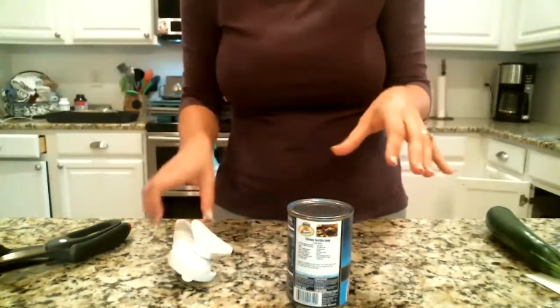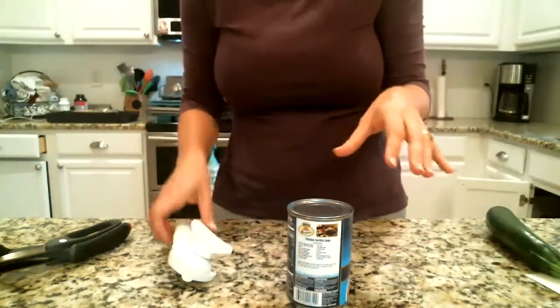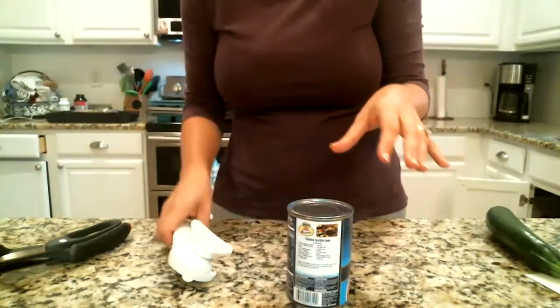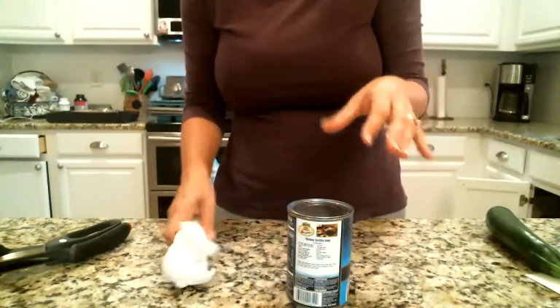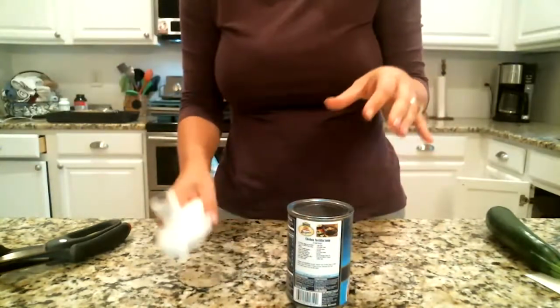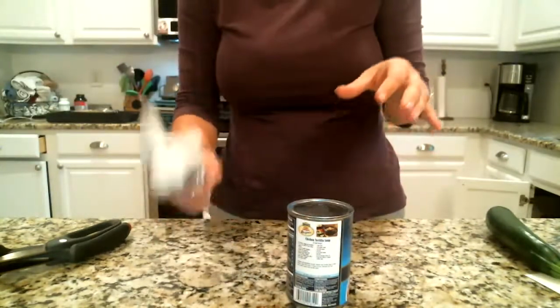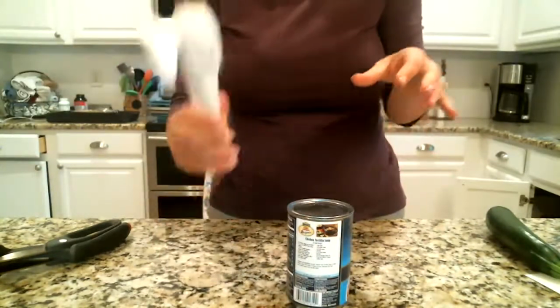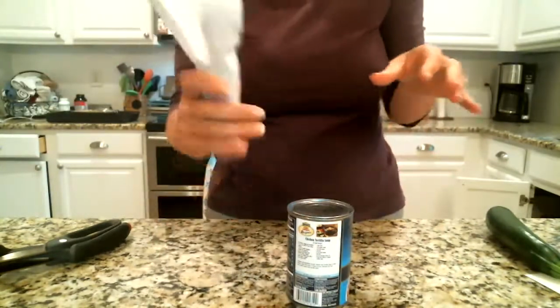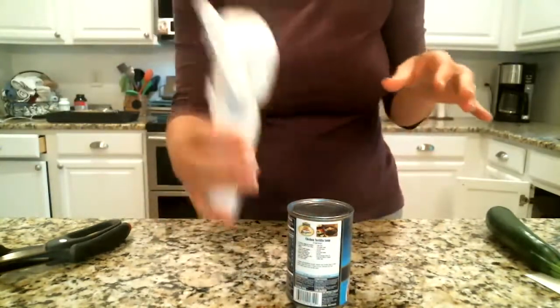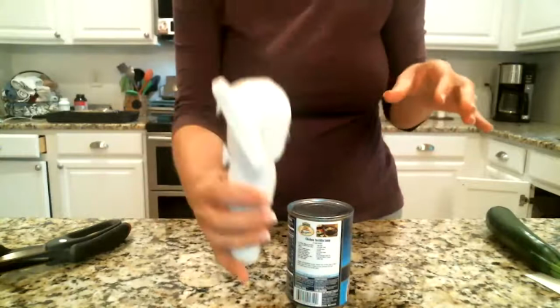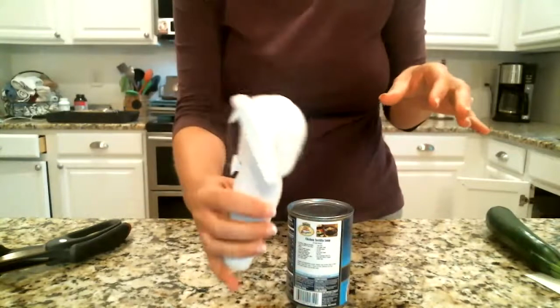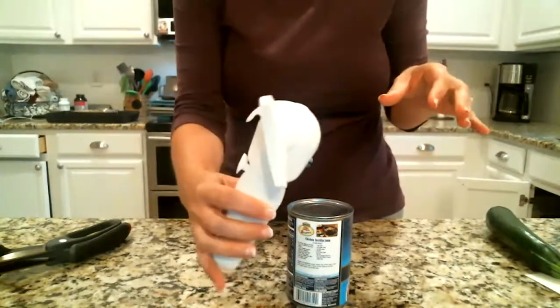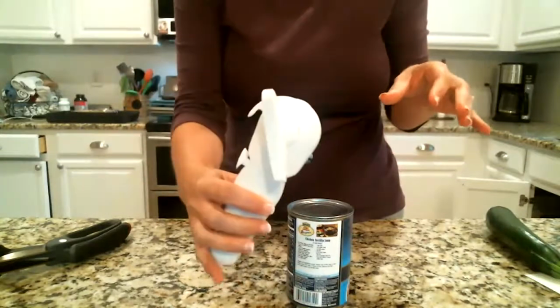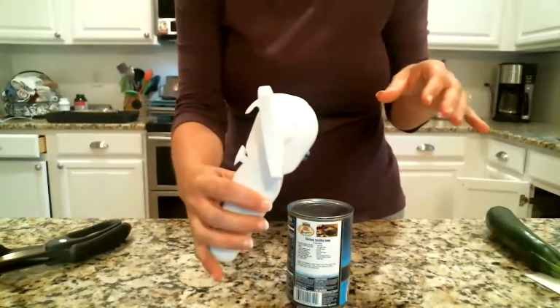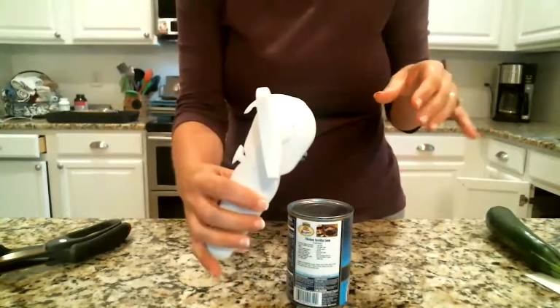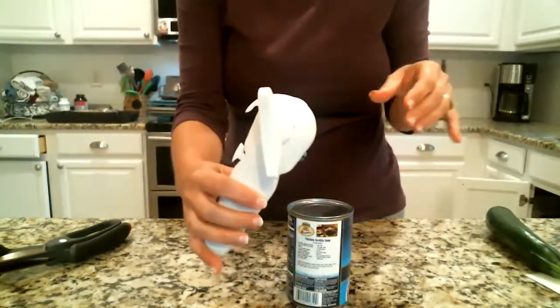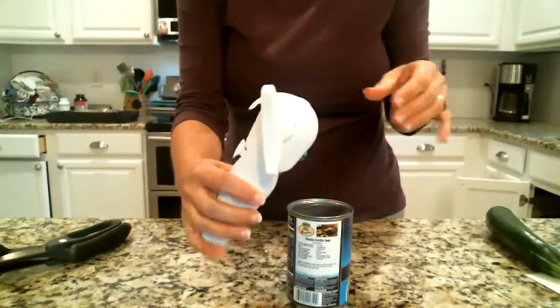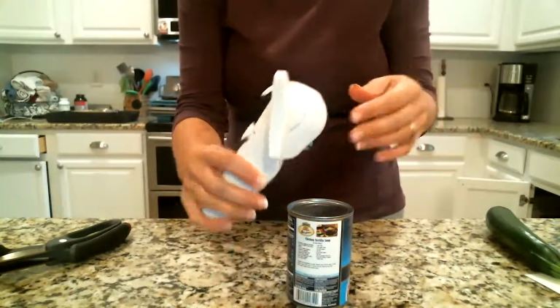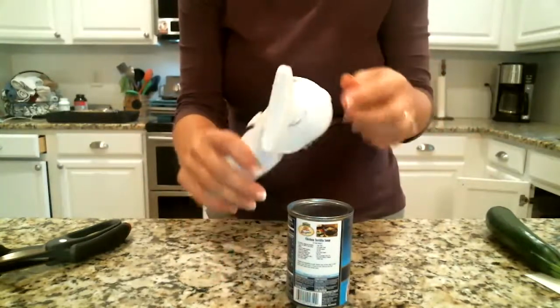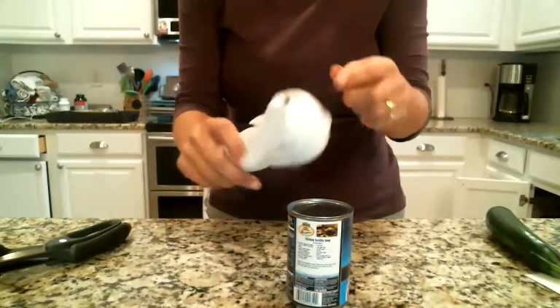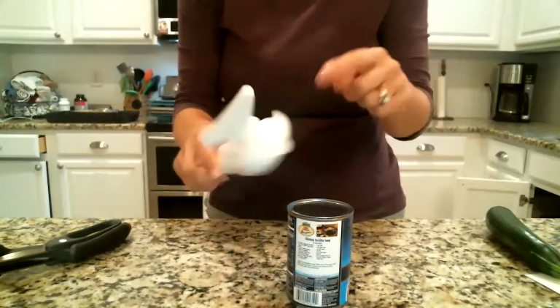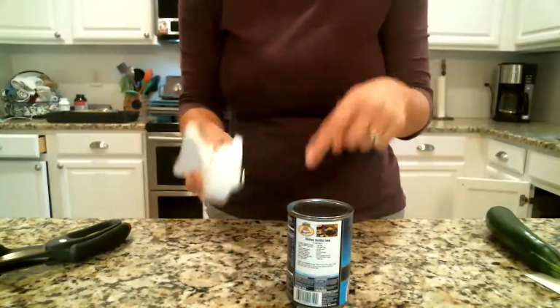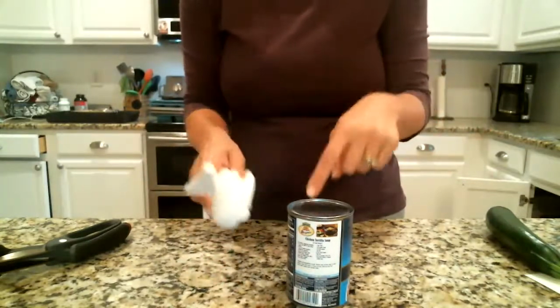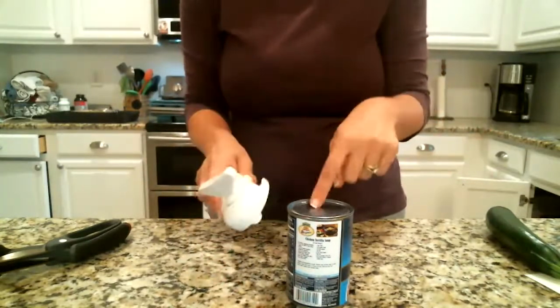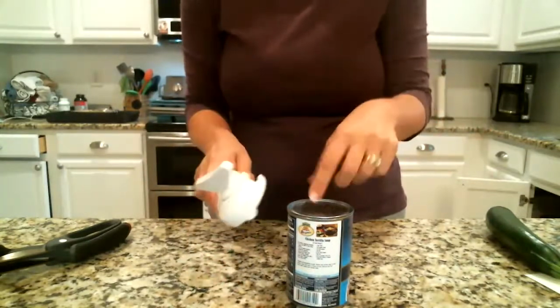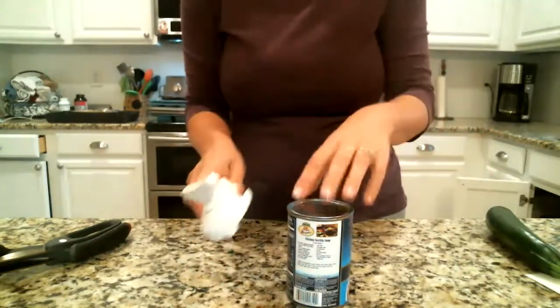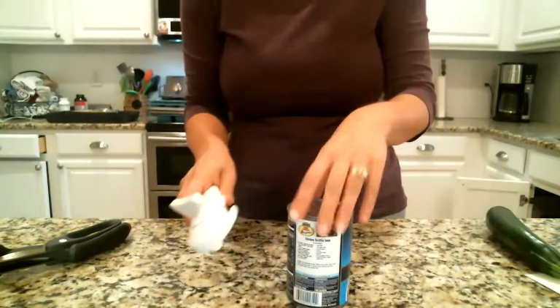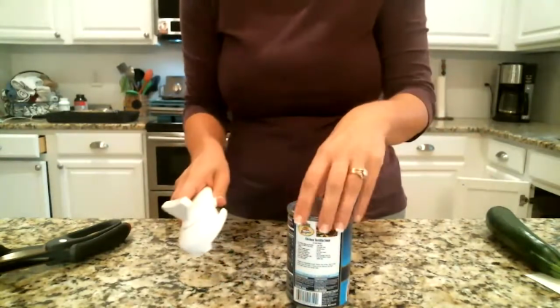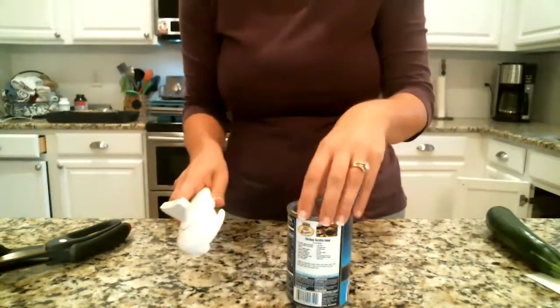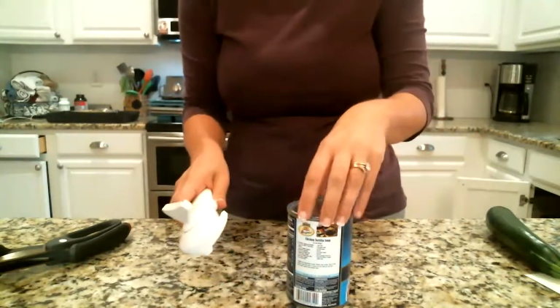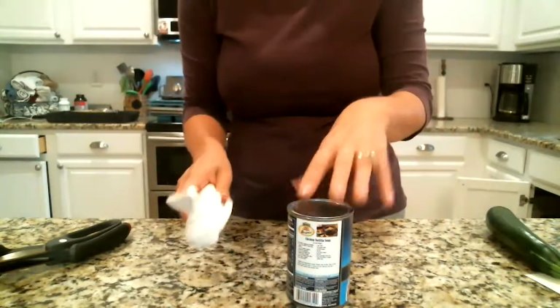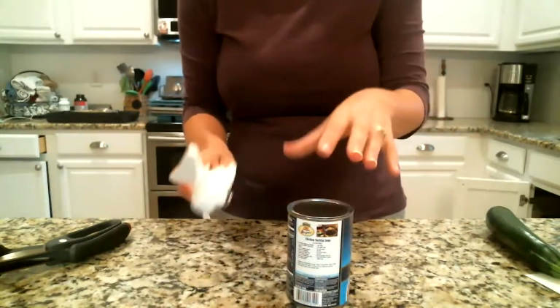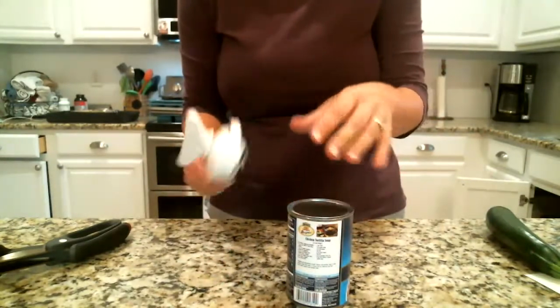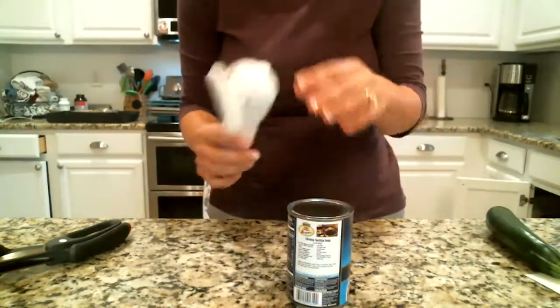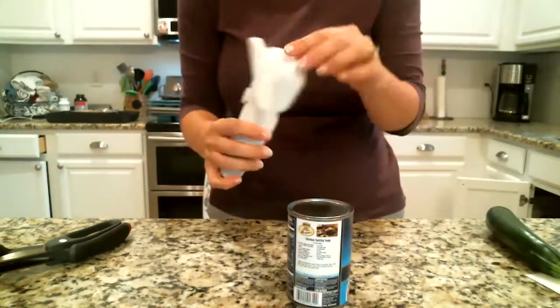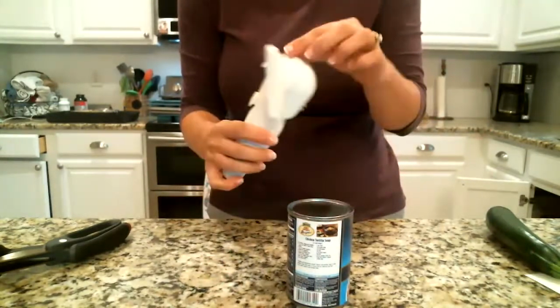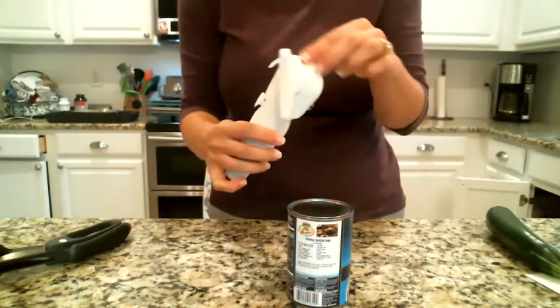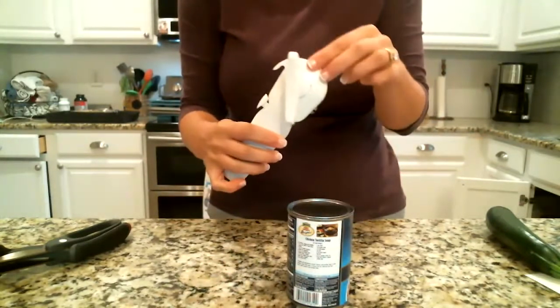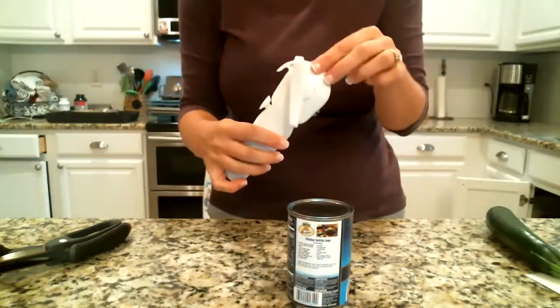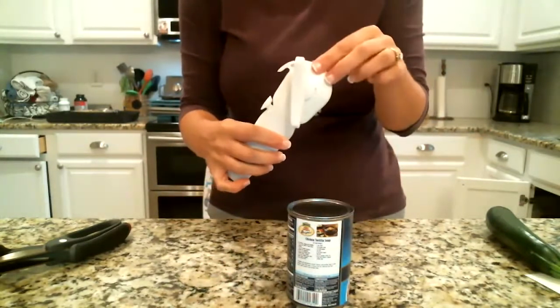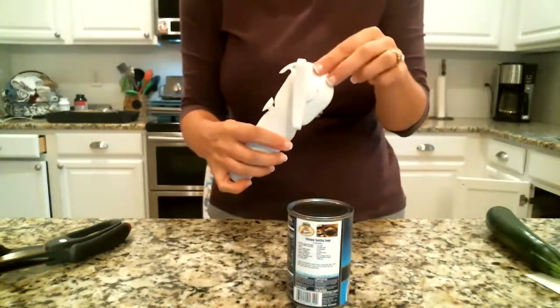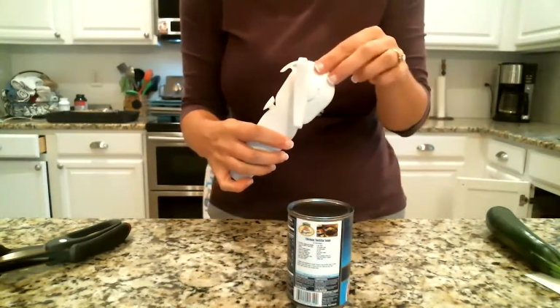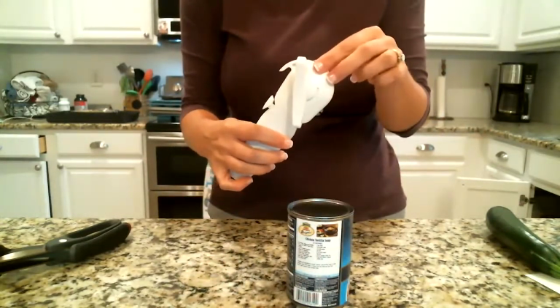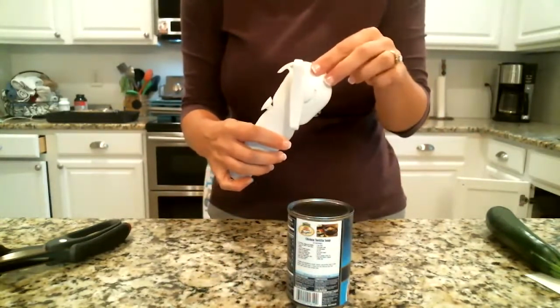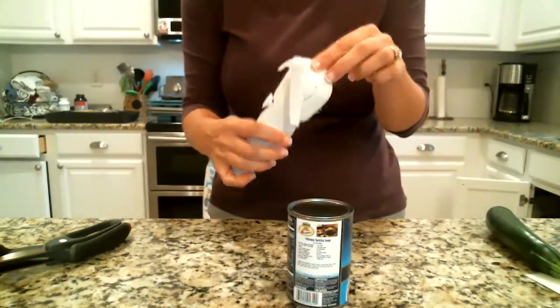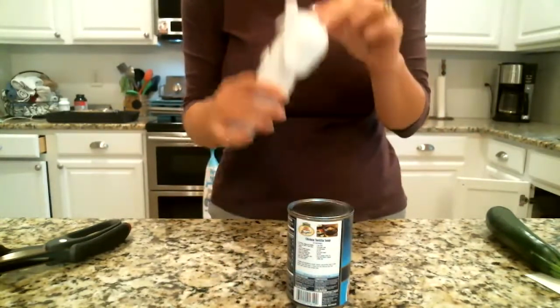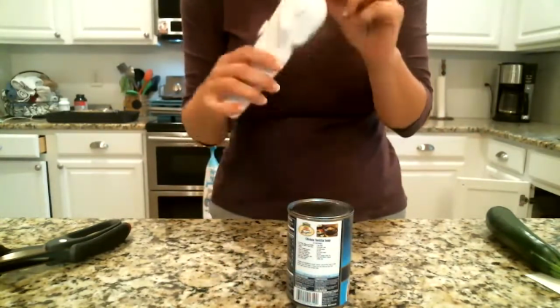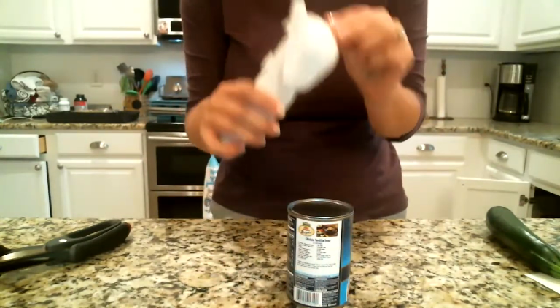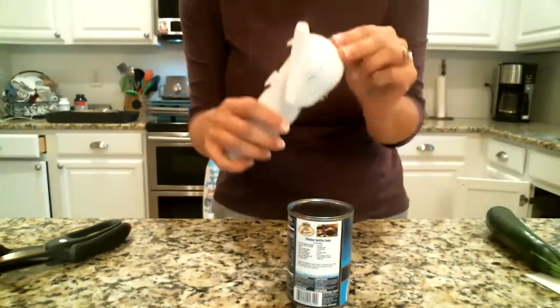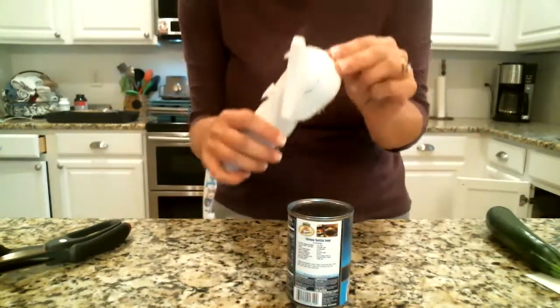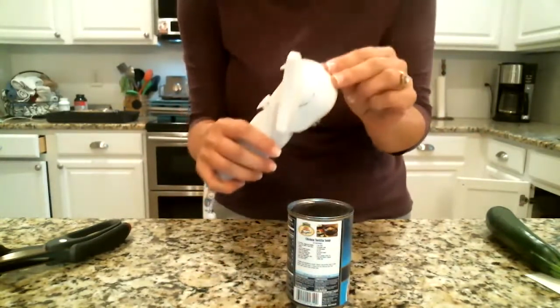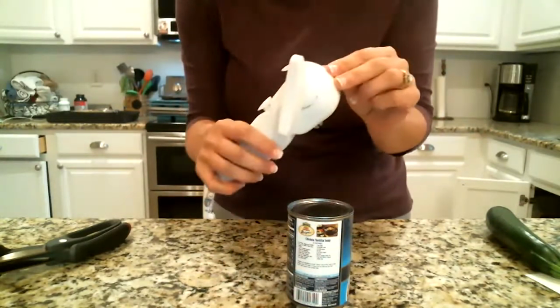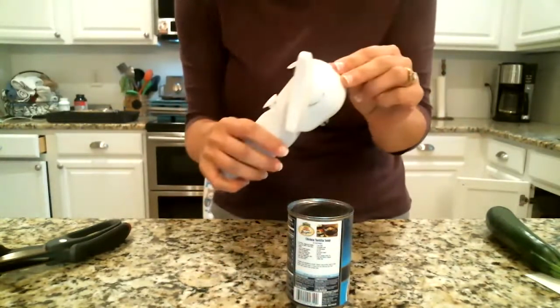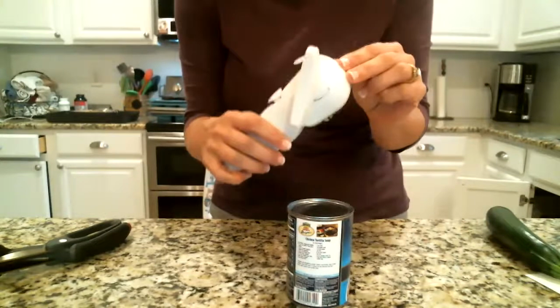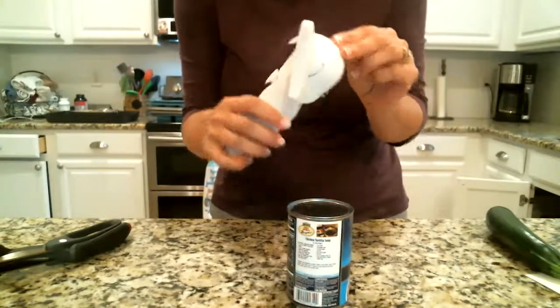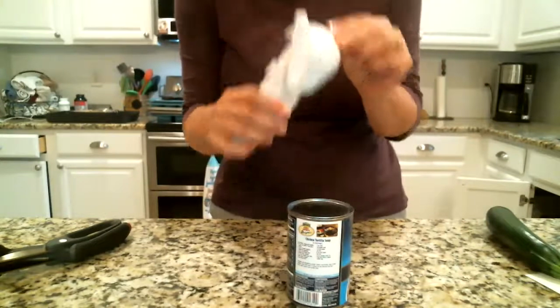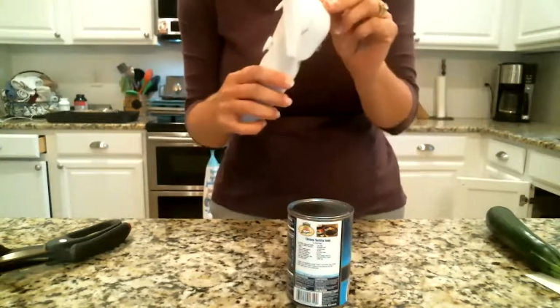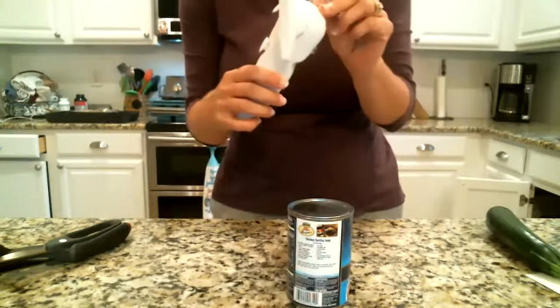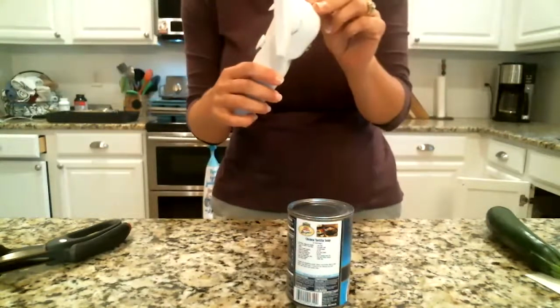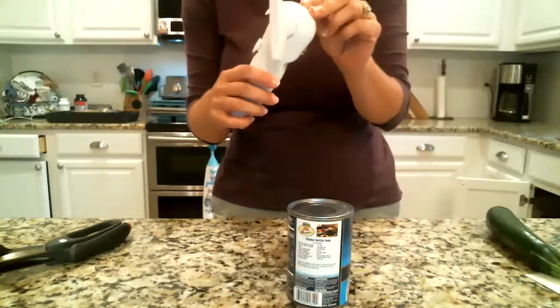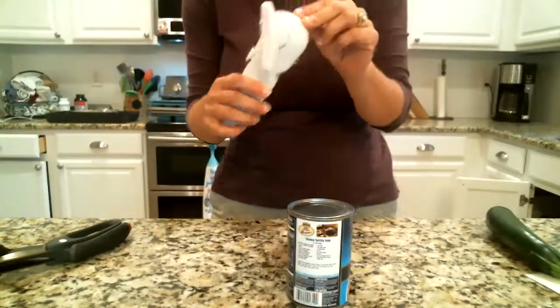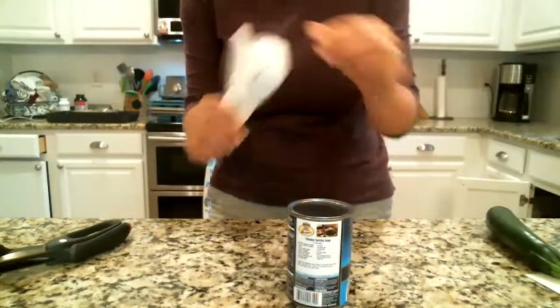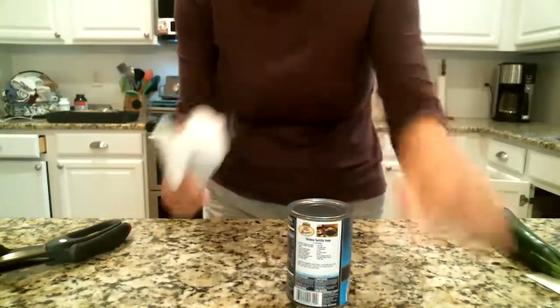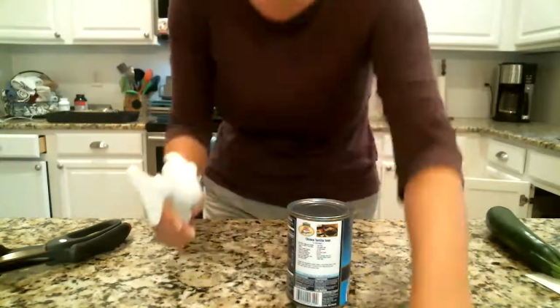So that is it — that's the Pampered Chef can opener. Opens on the side, no sharp edges. It's awesome, you guys. Hopefully that helps if you have trouble using it.